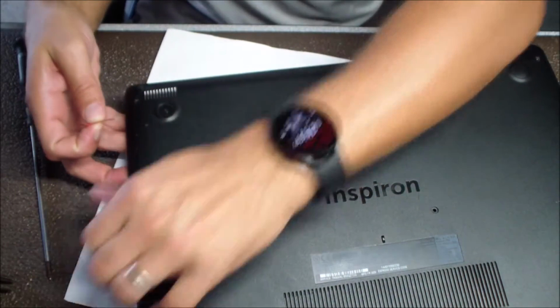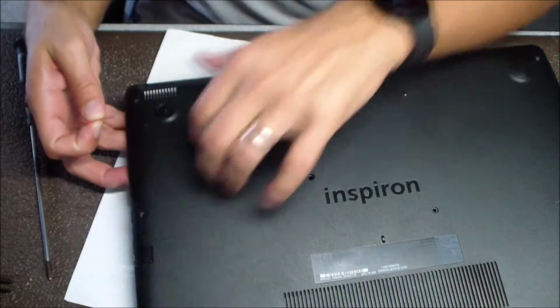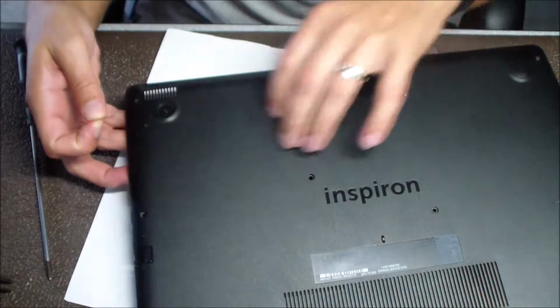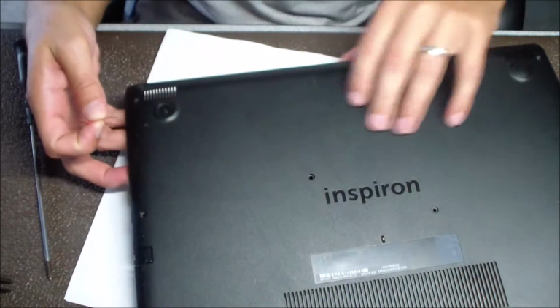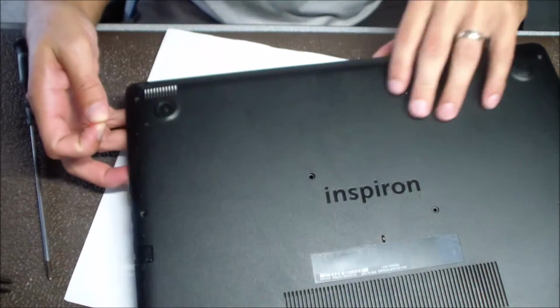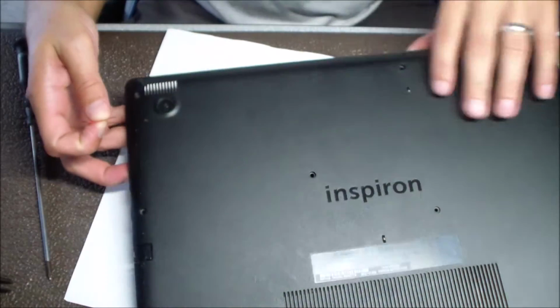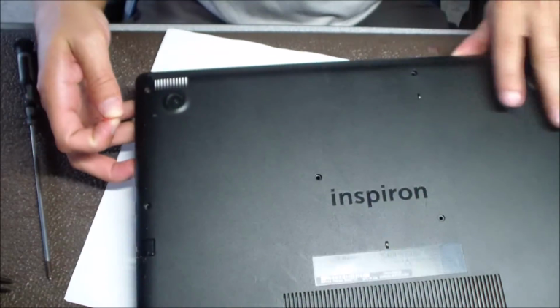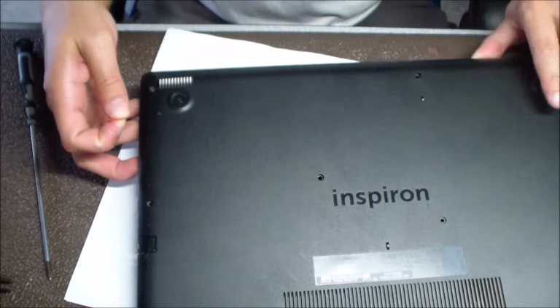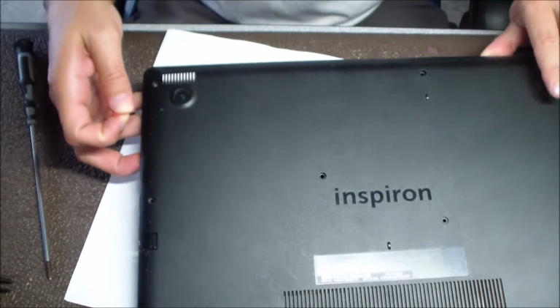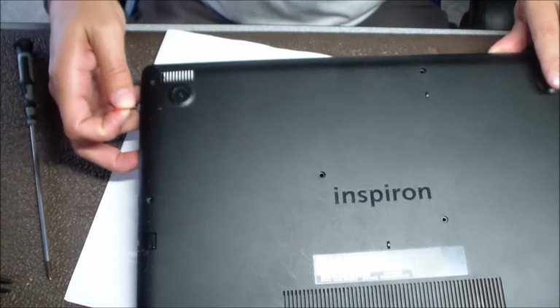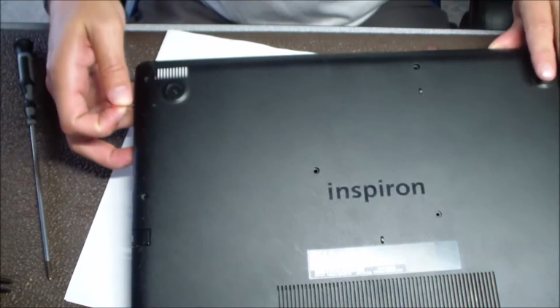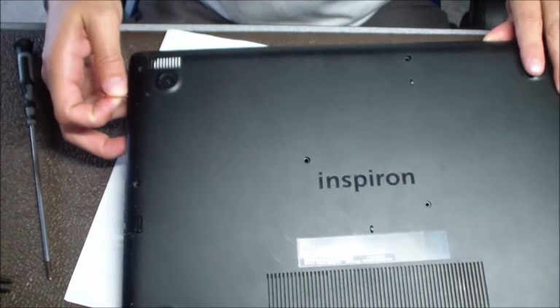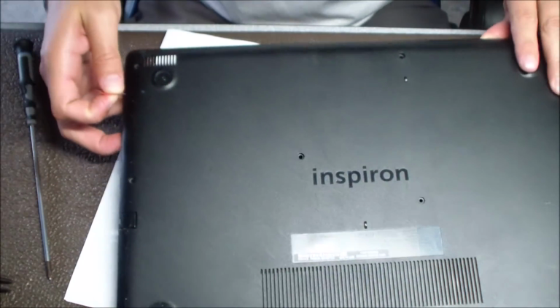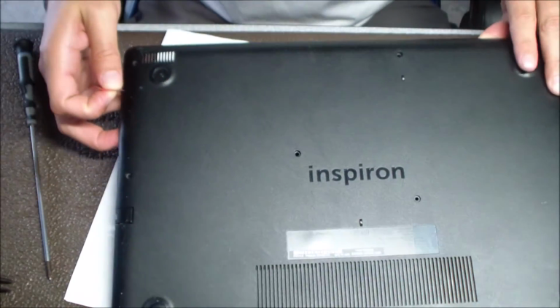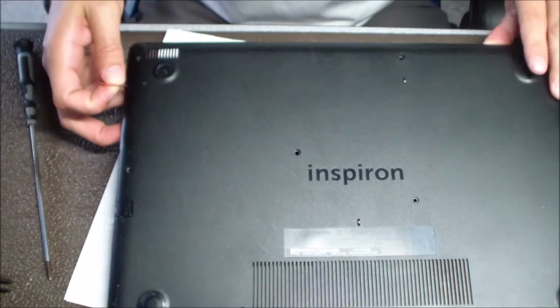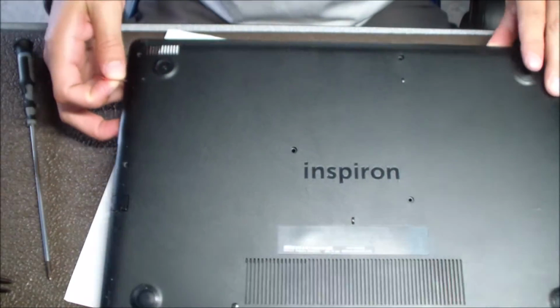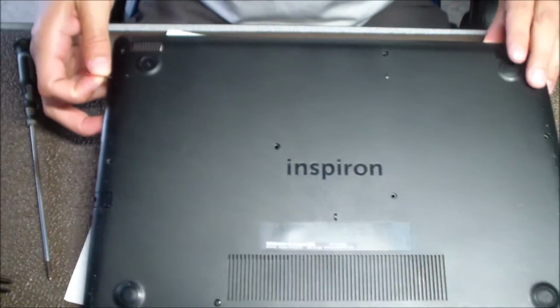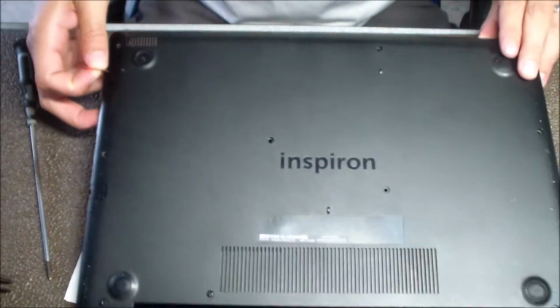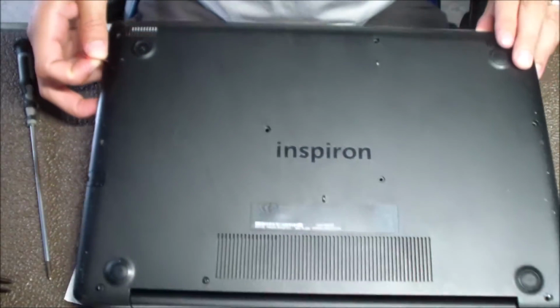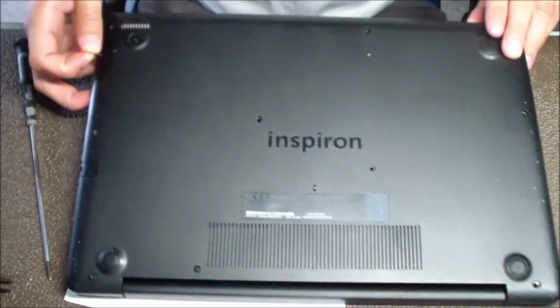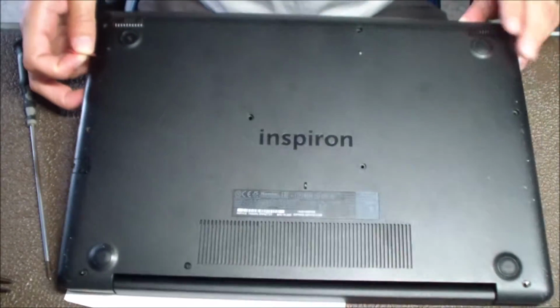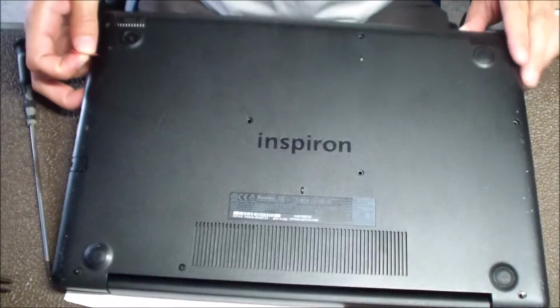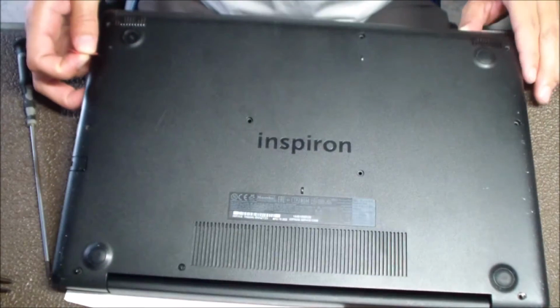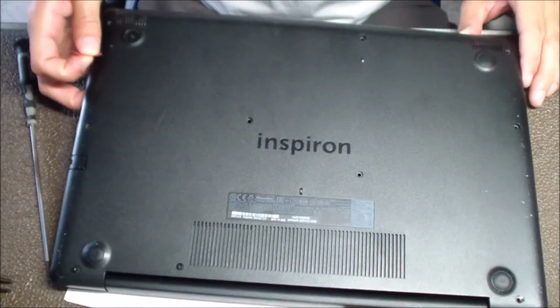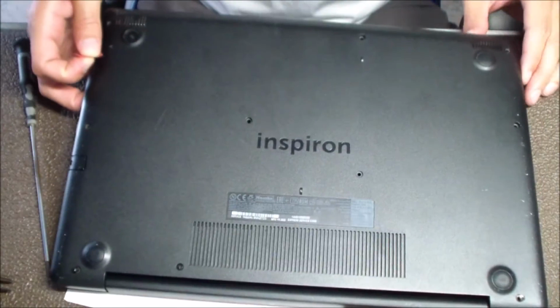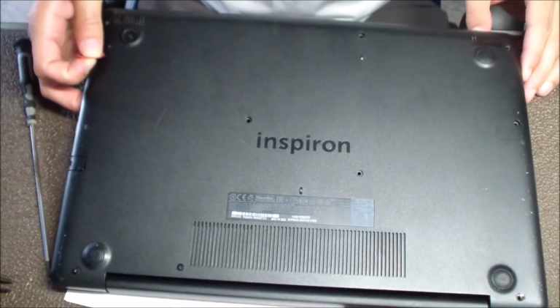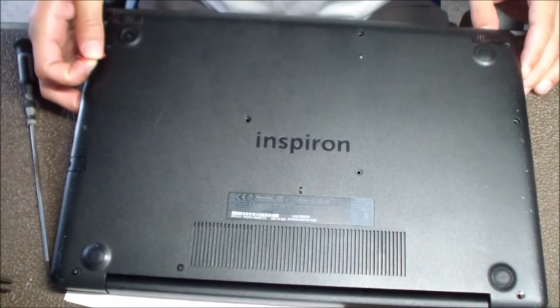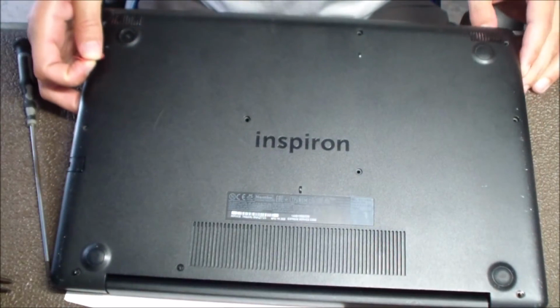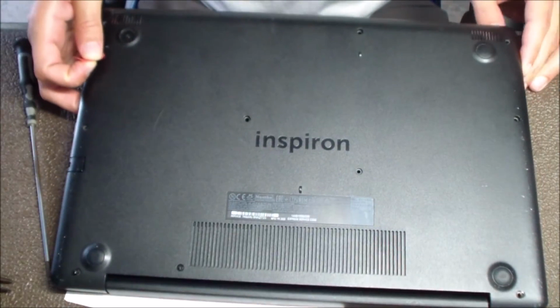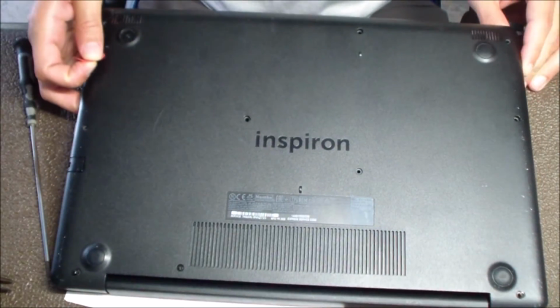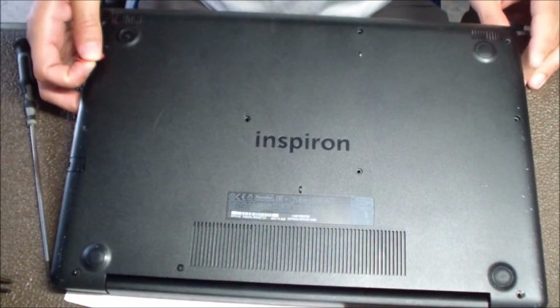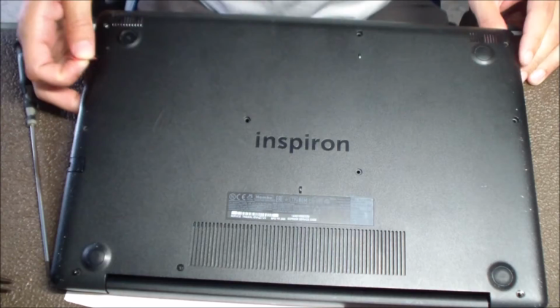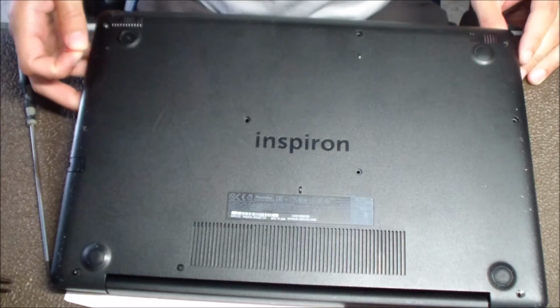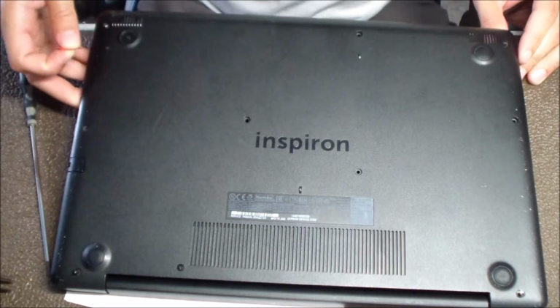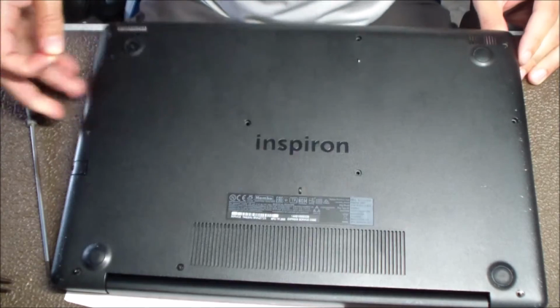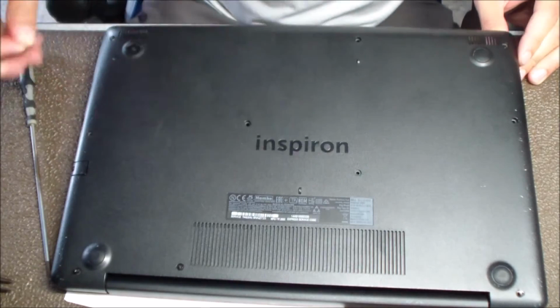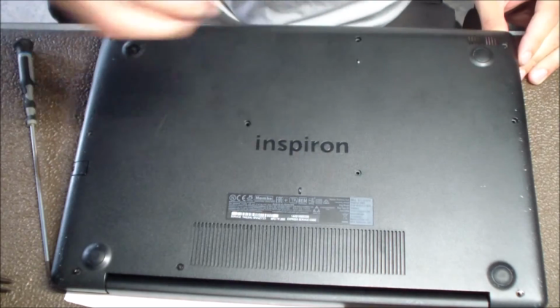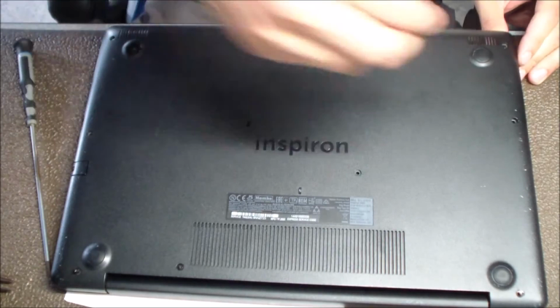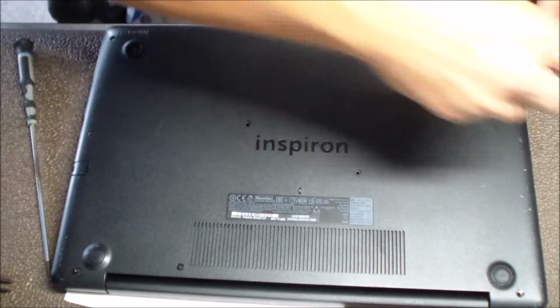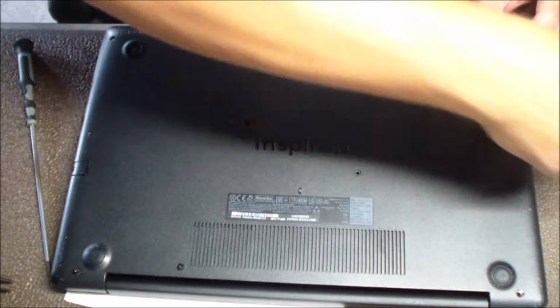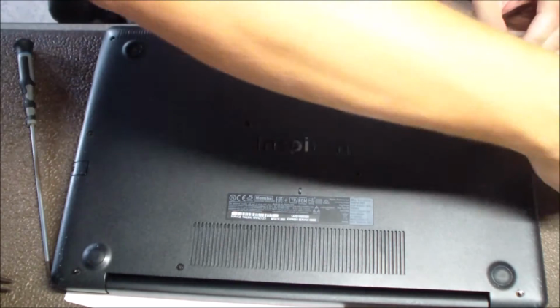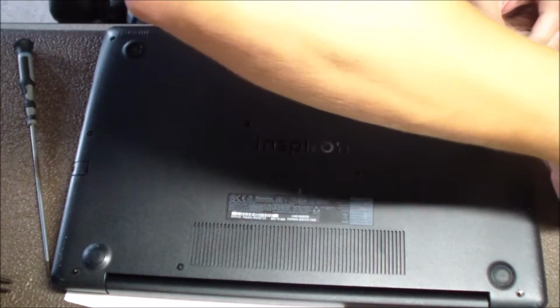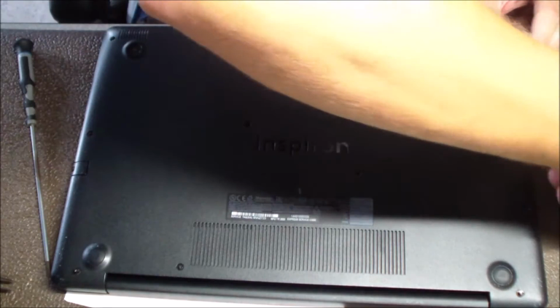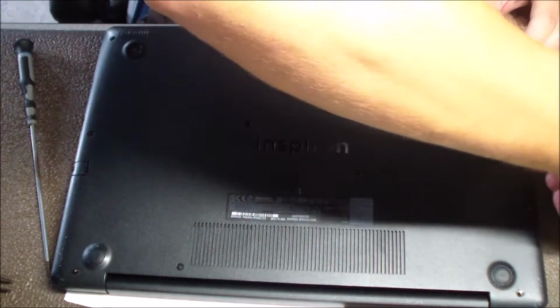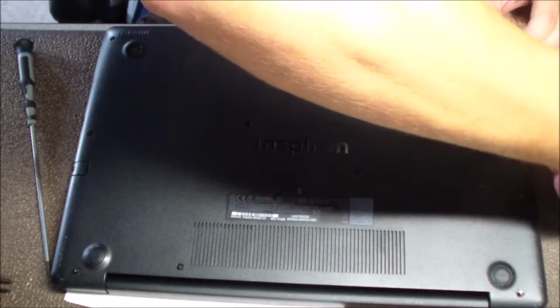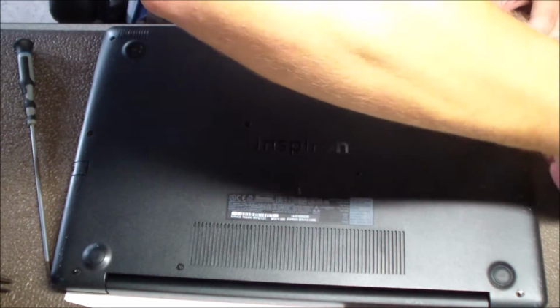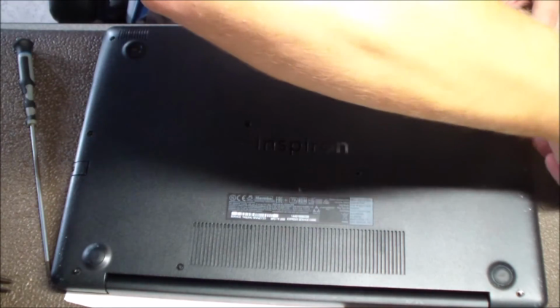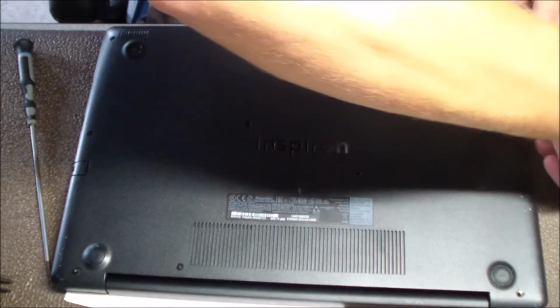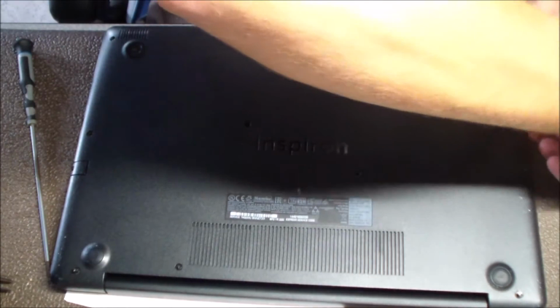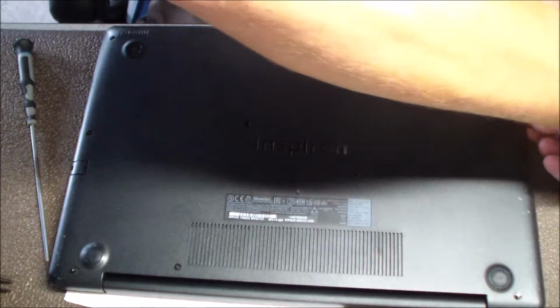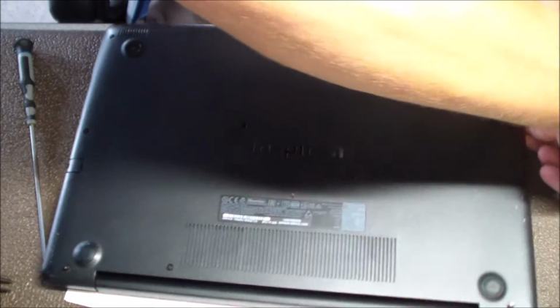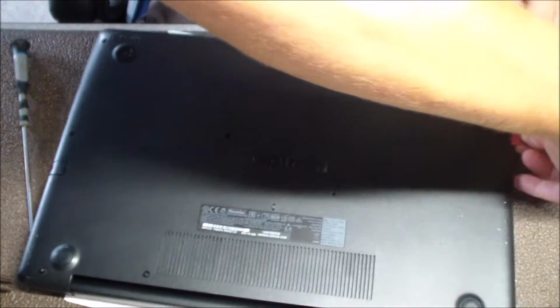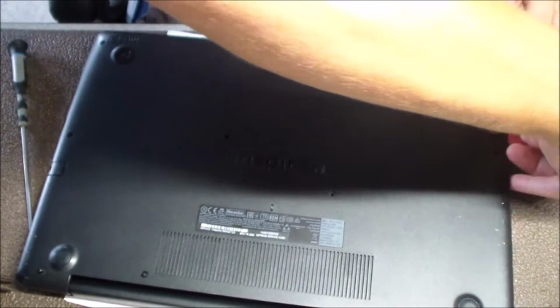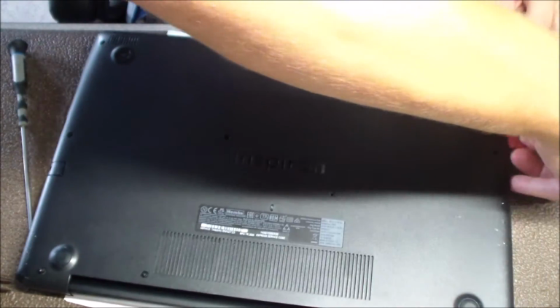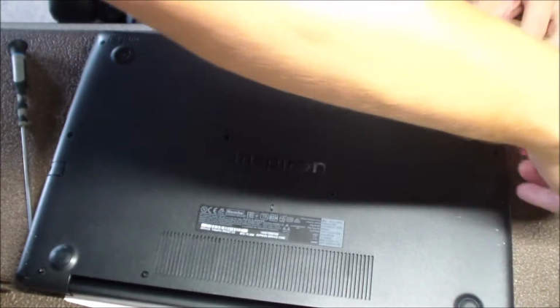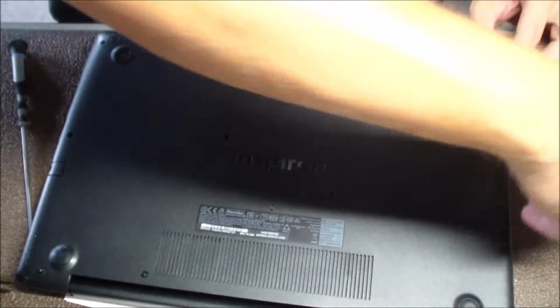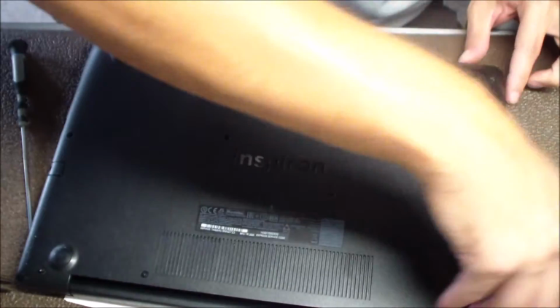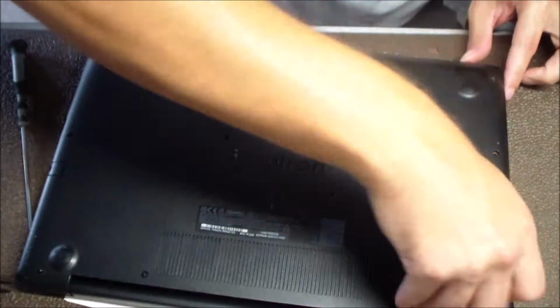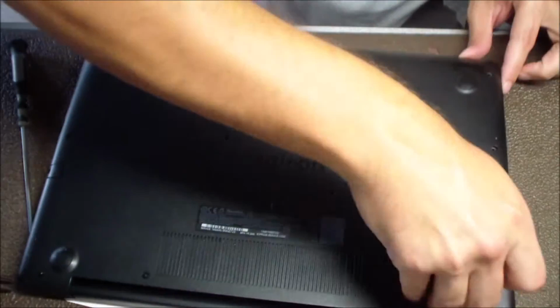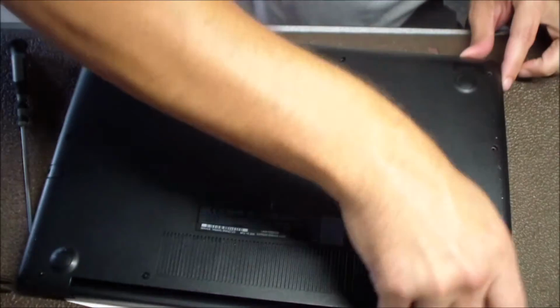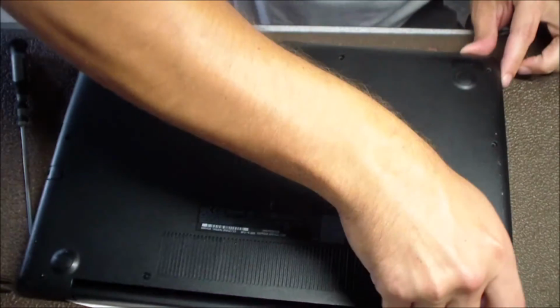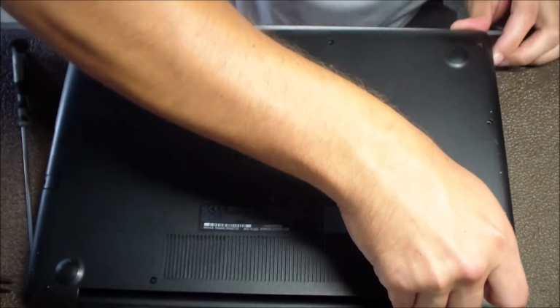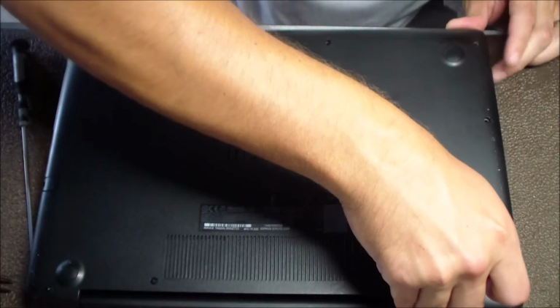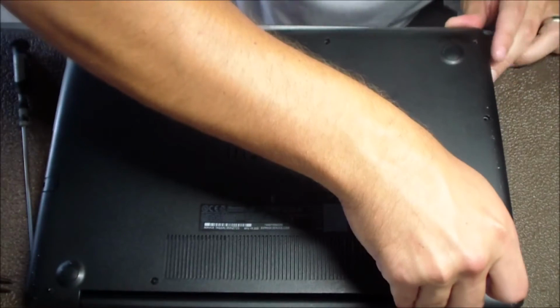Once you get that popped up on one side and get it started, you can kind of go around and keep finishing off prying up the bottom.